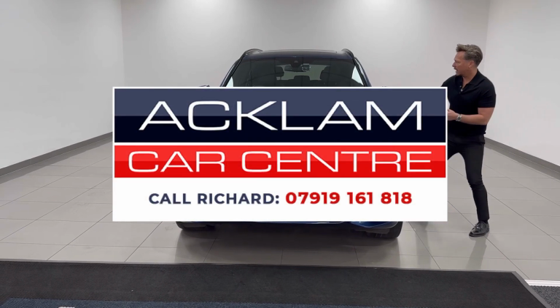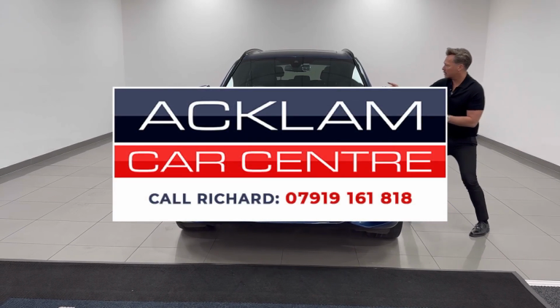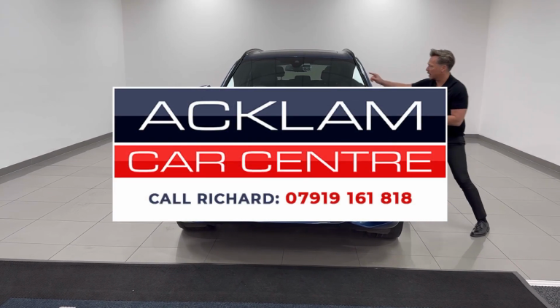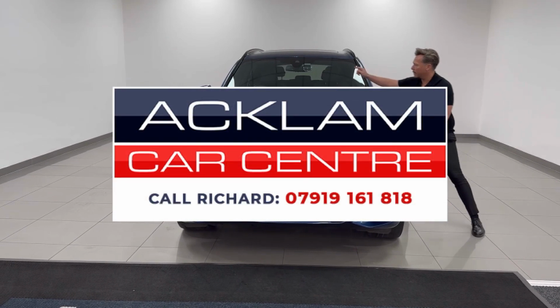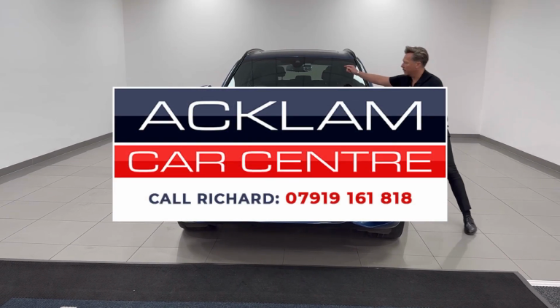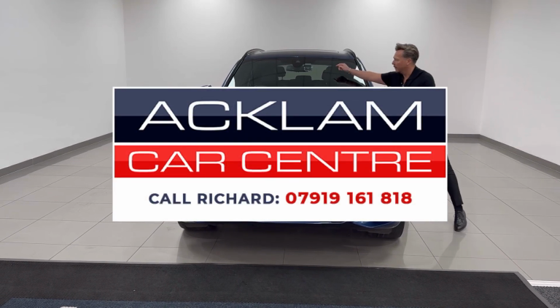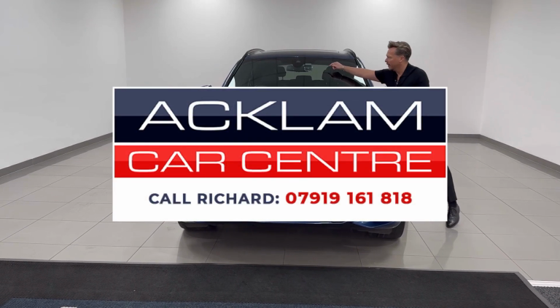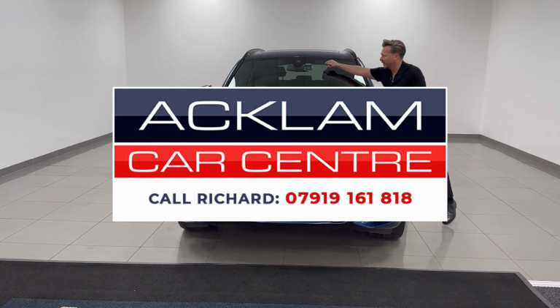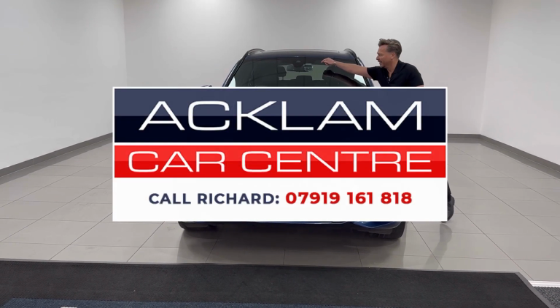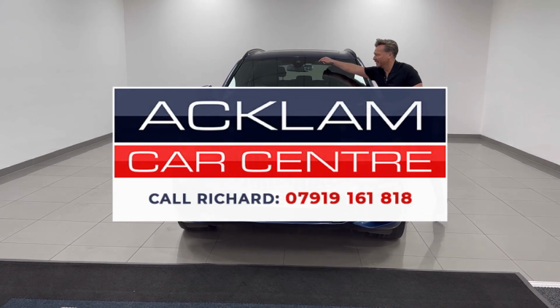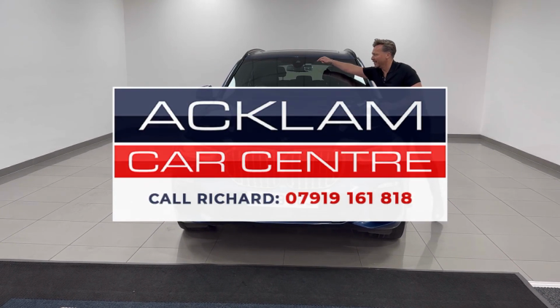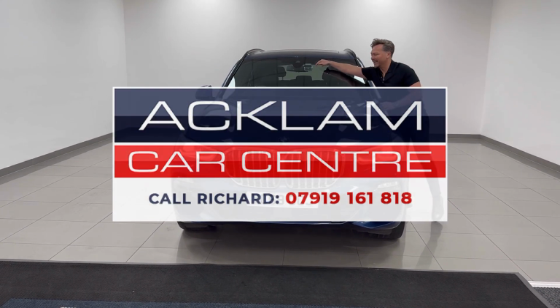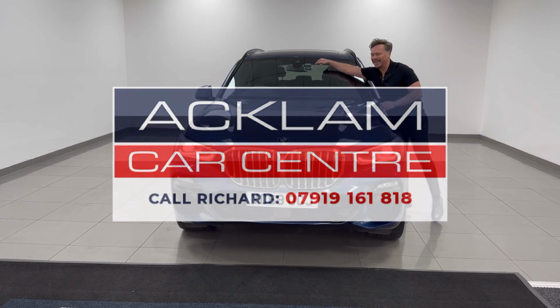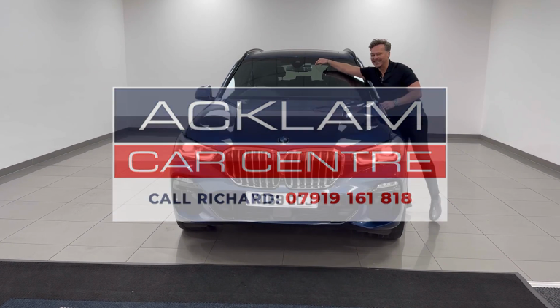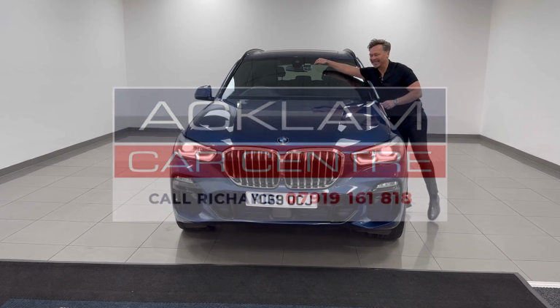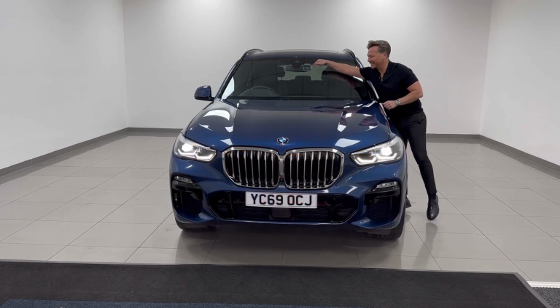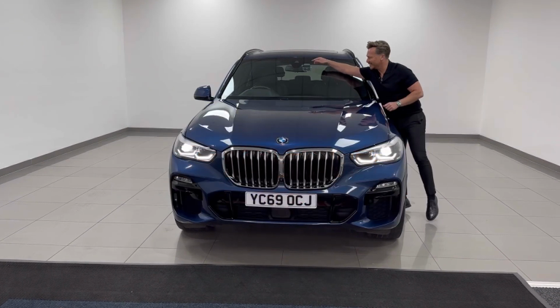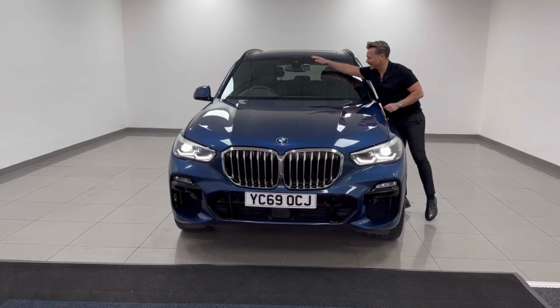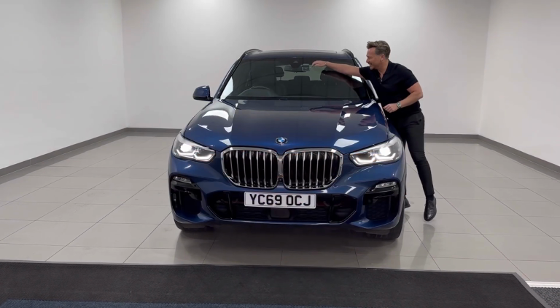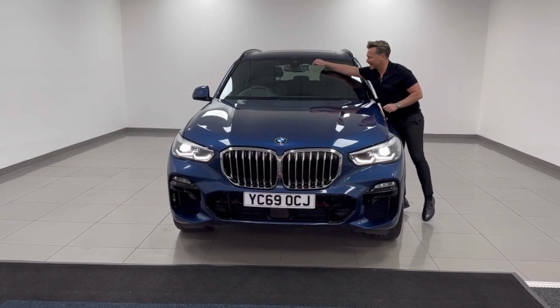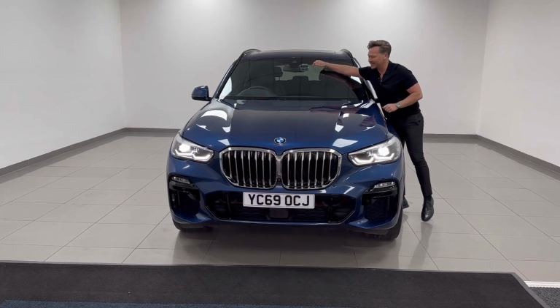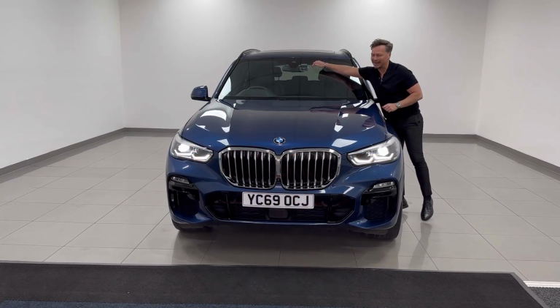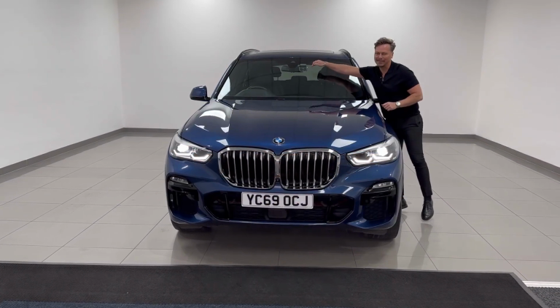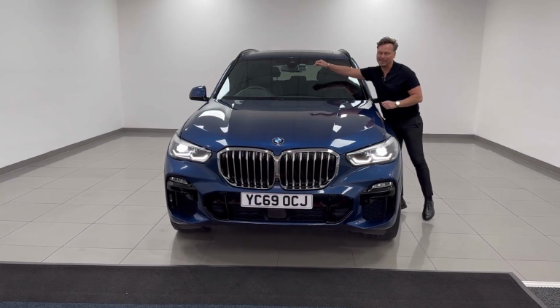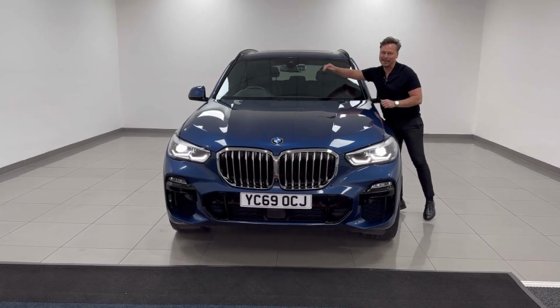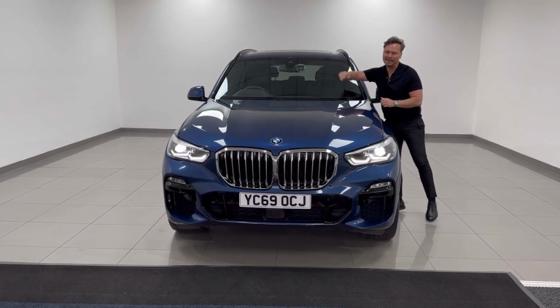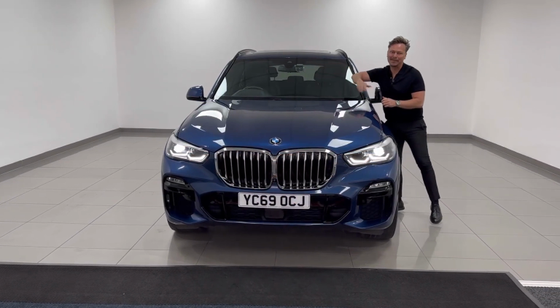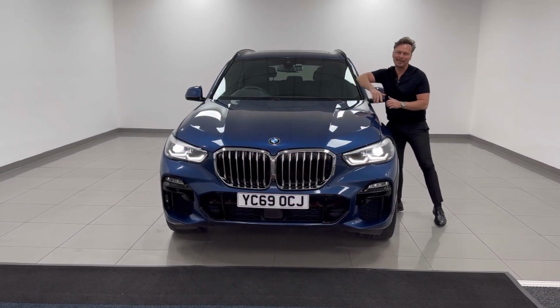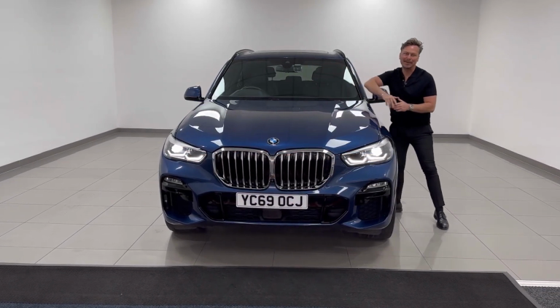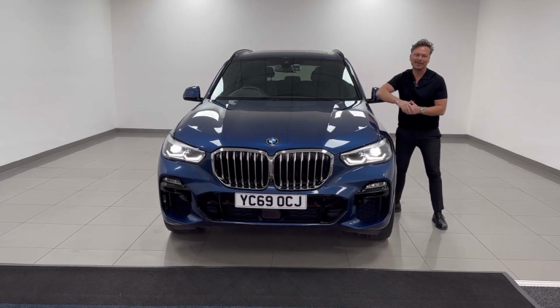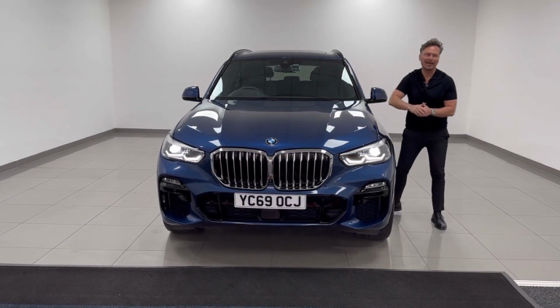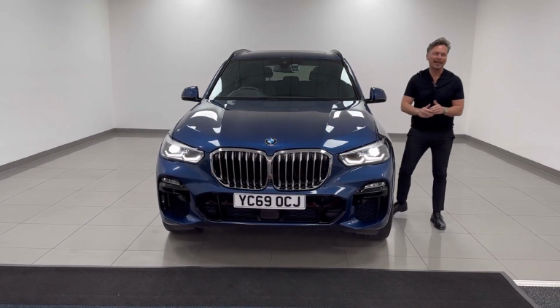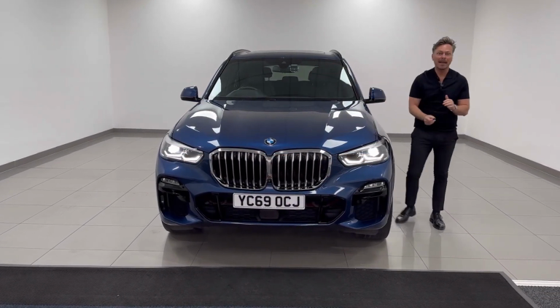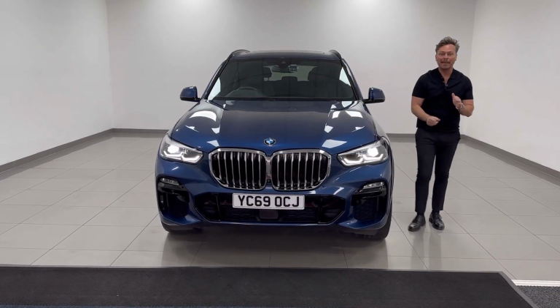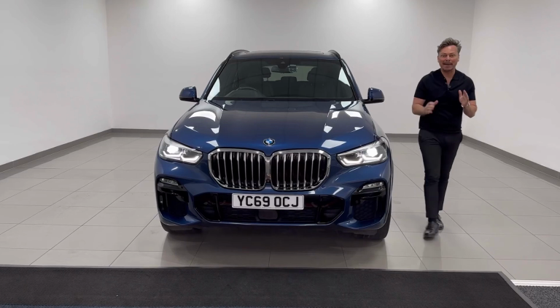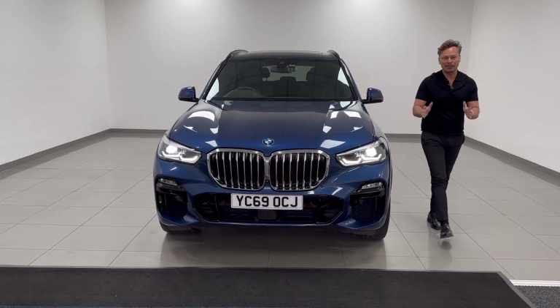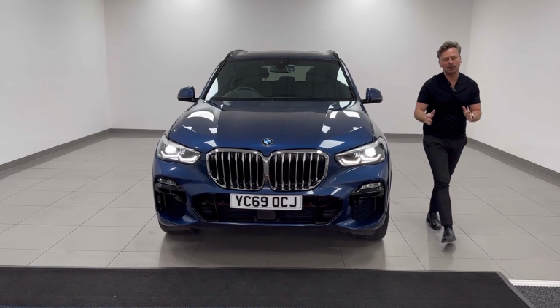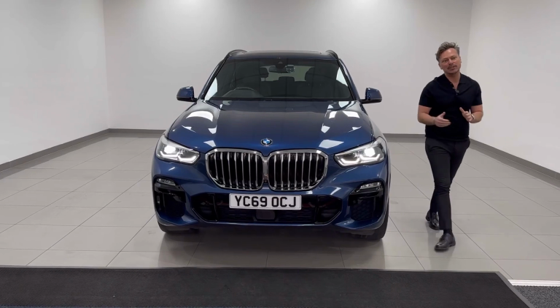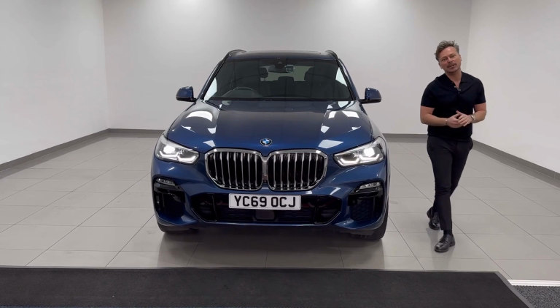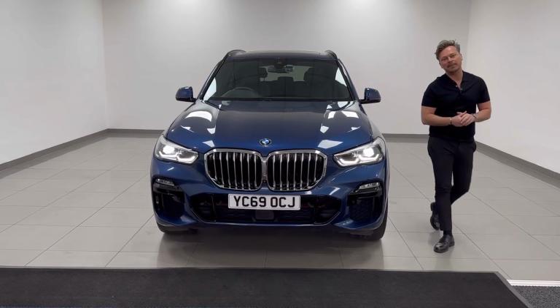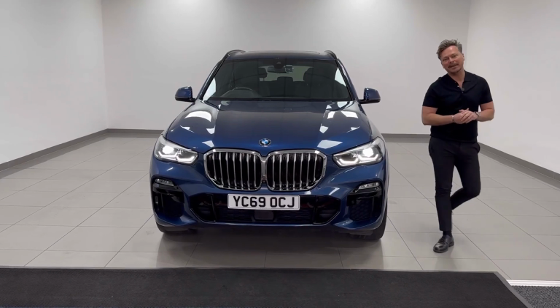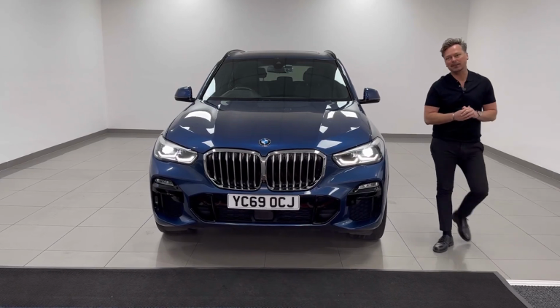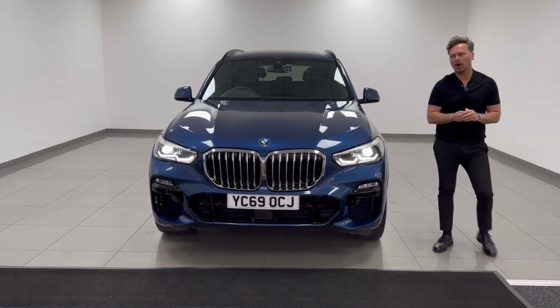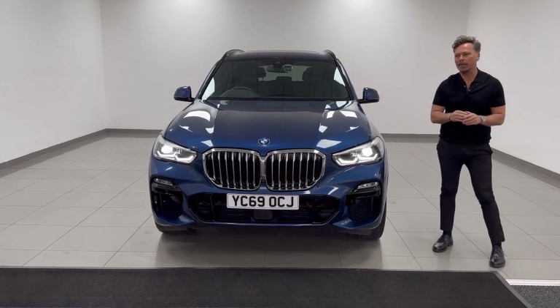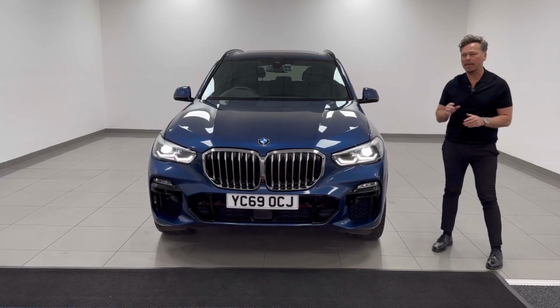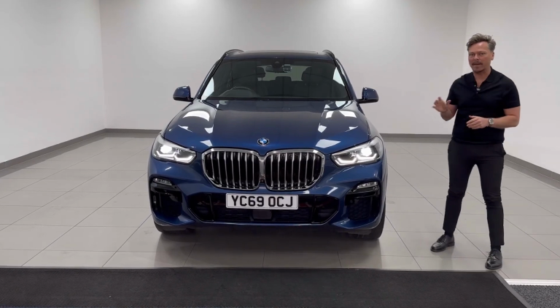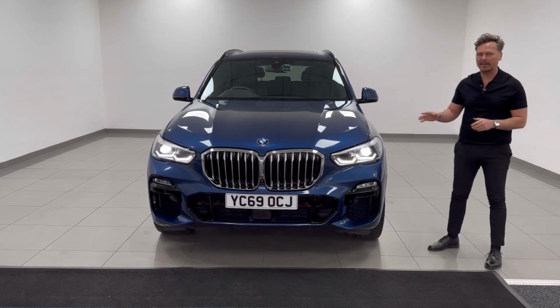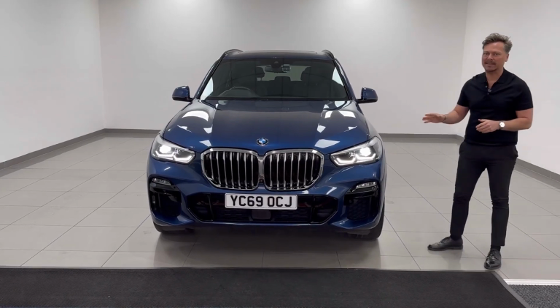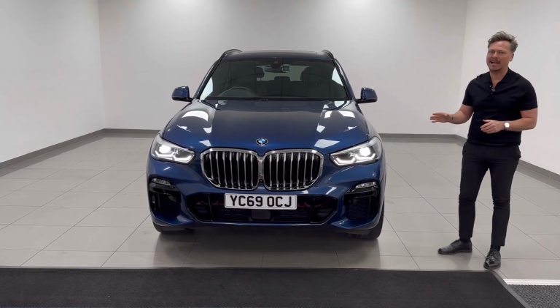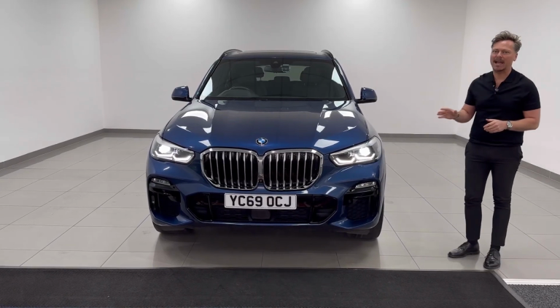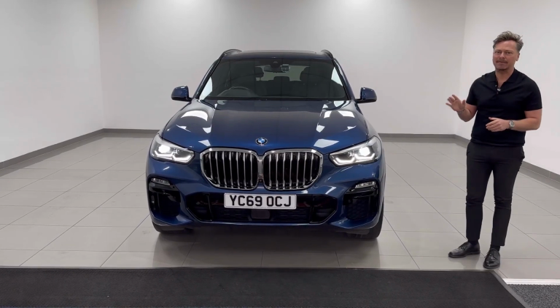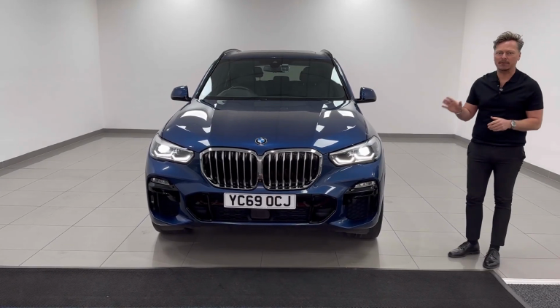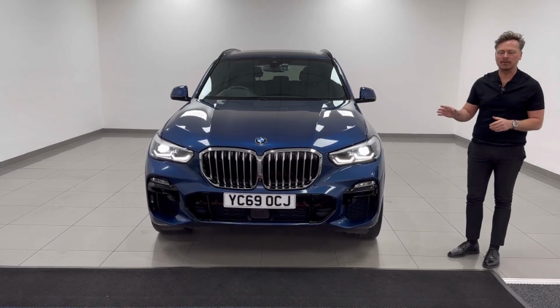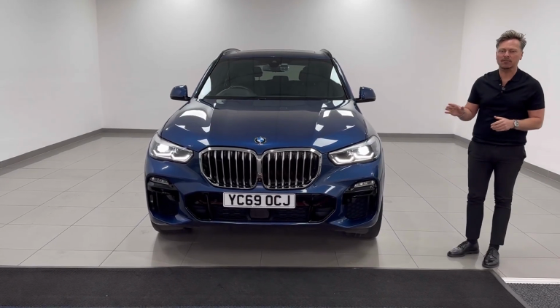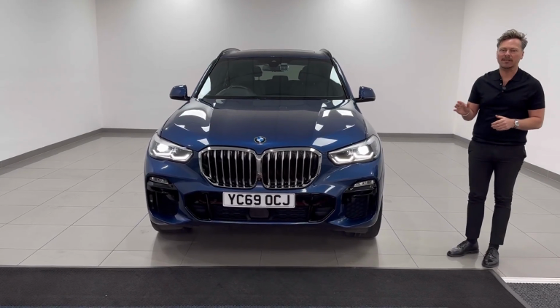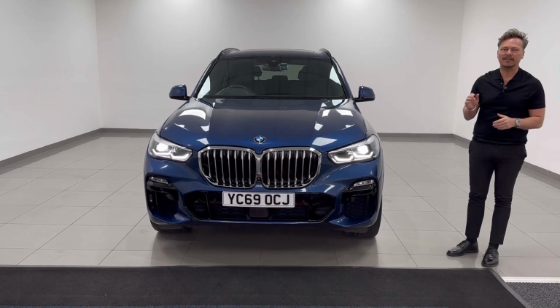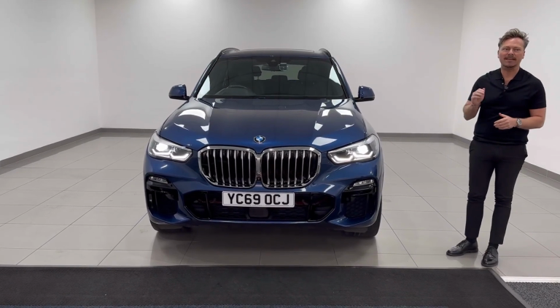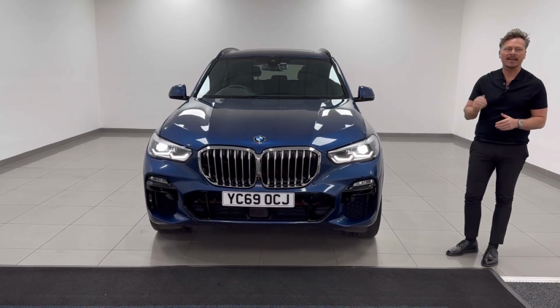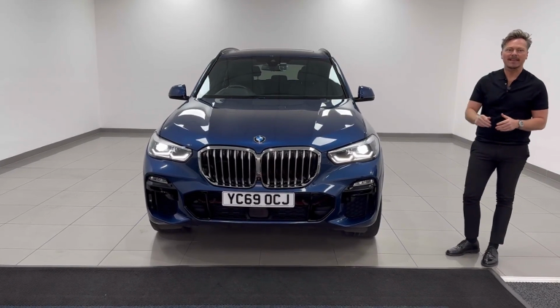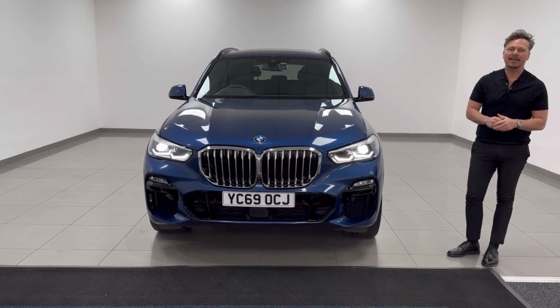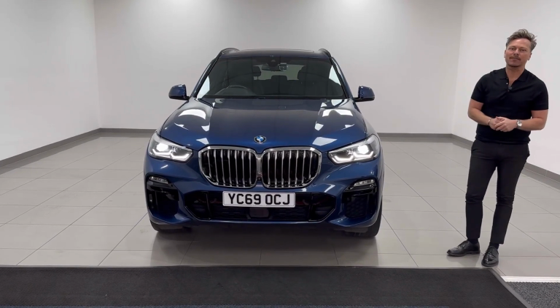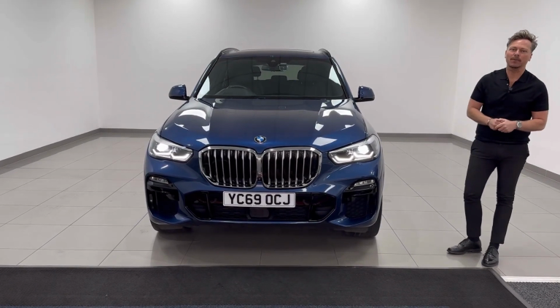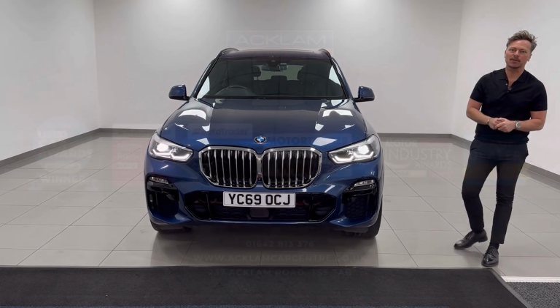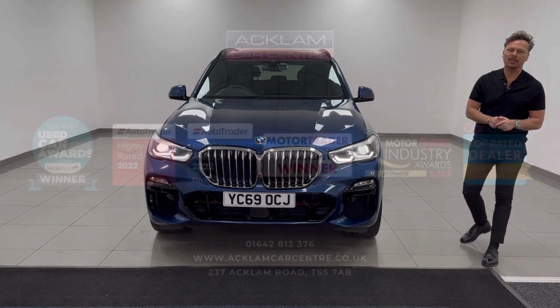One last thing — it's got a dash cam from BMW as well. My name's Richard. Please call me about this car if you're interested. Thanks for watching.